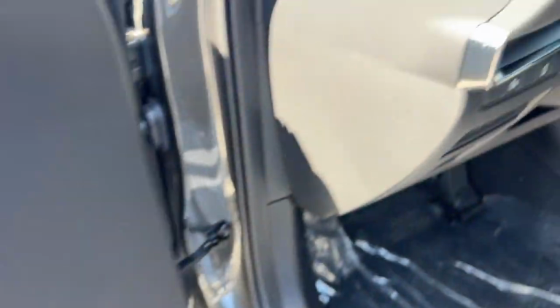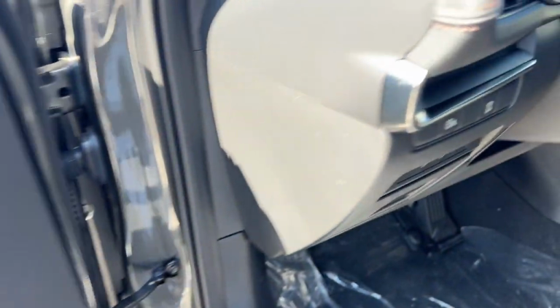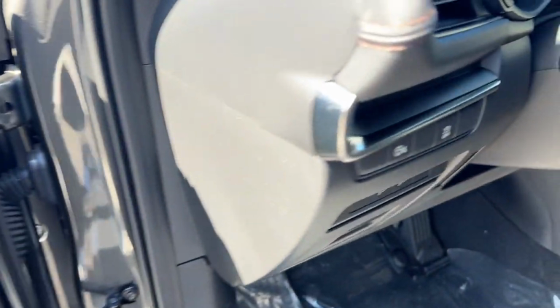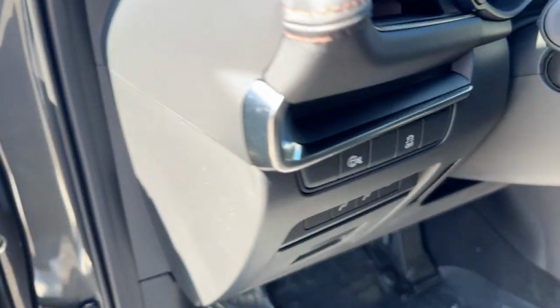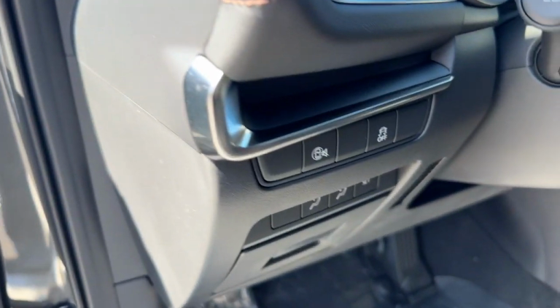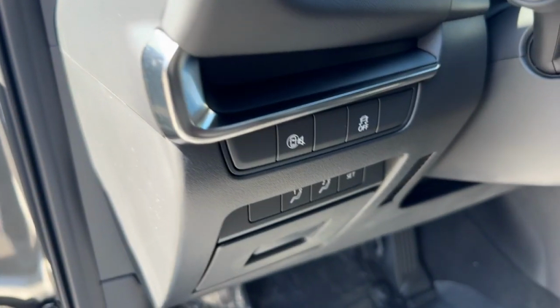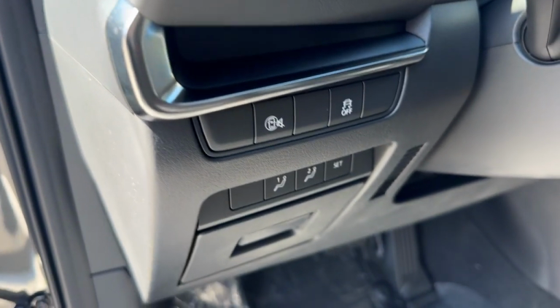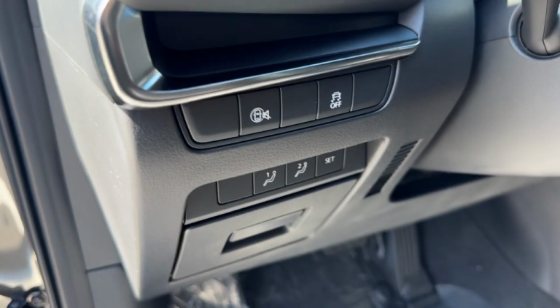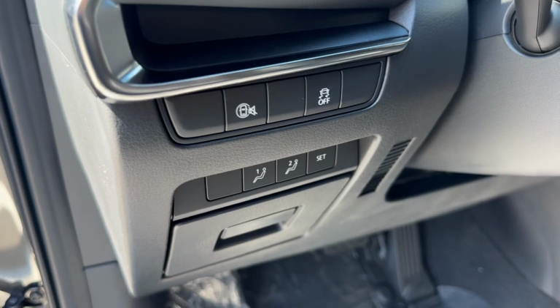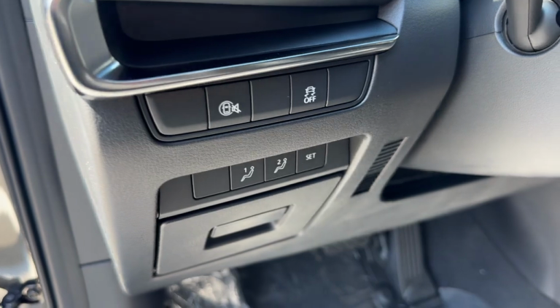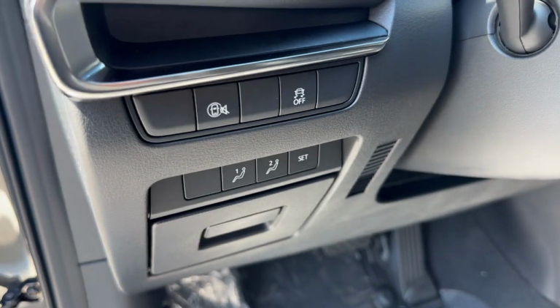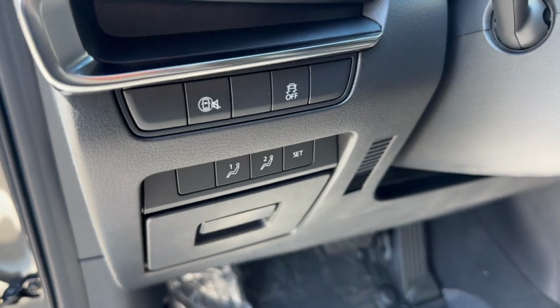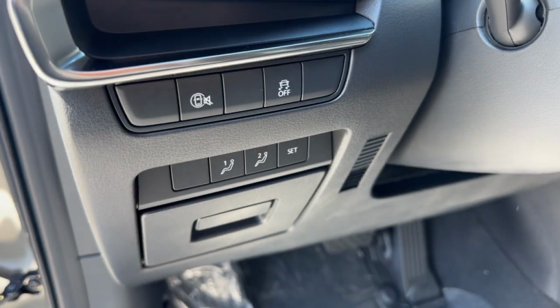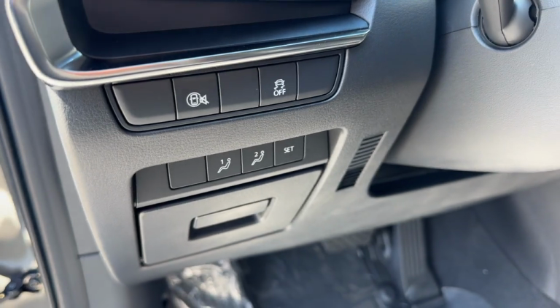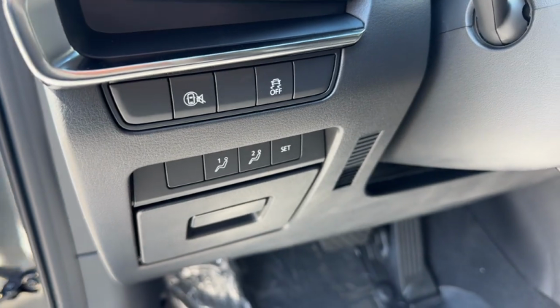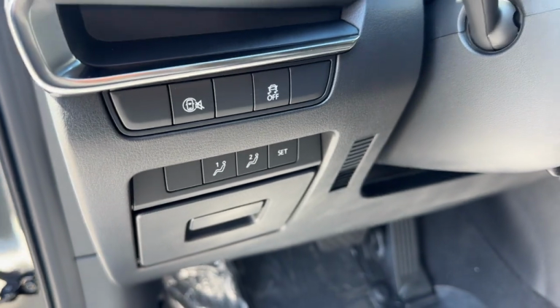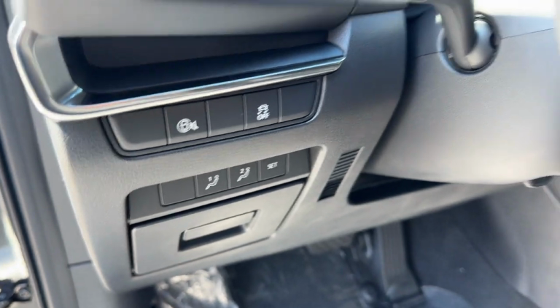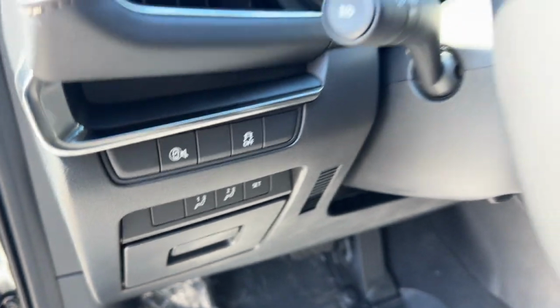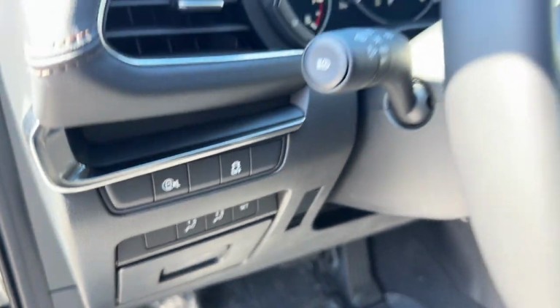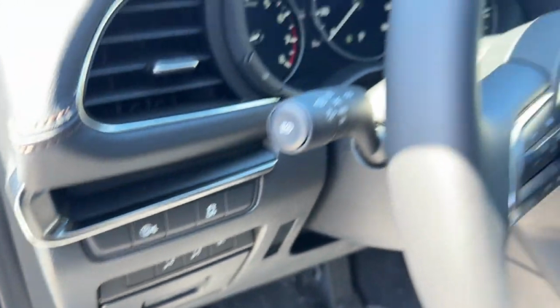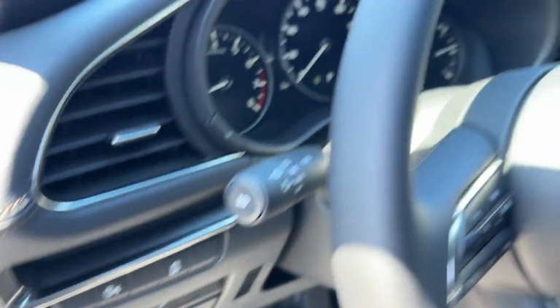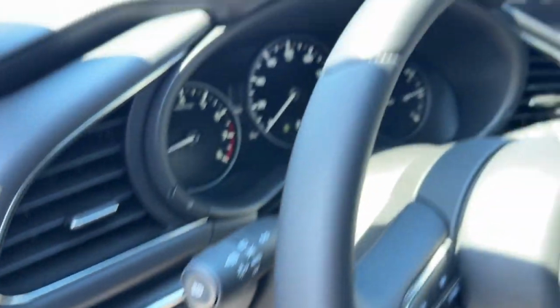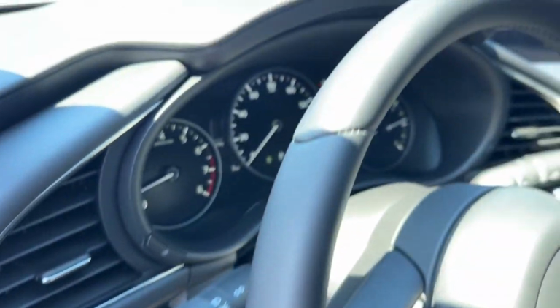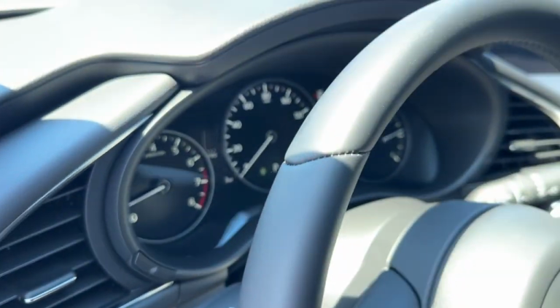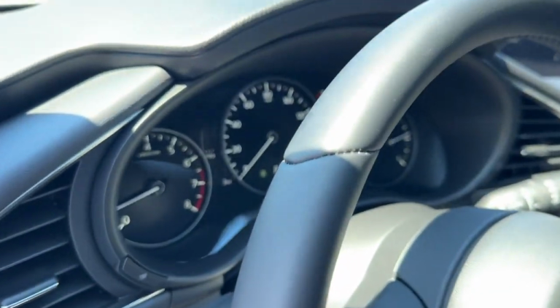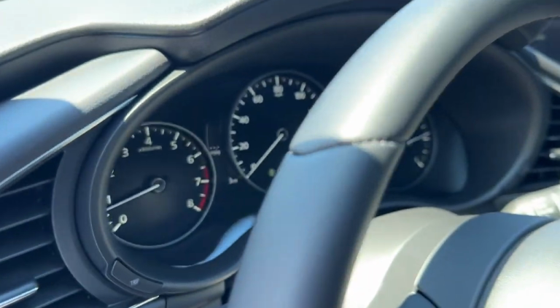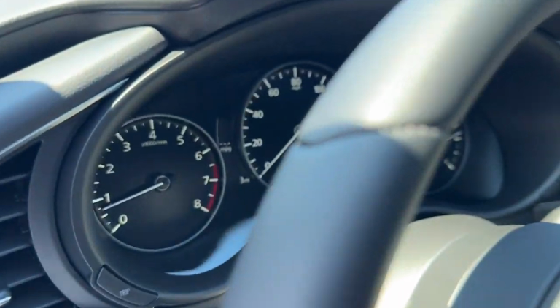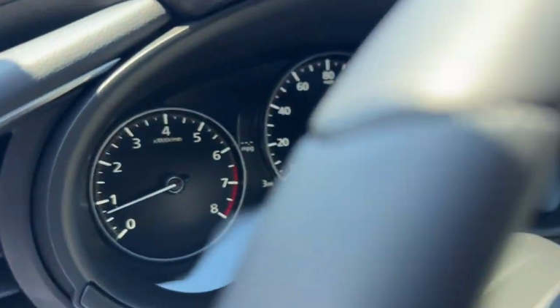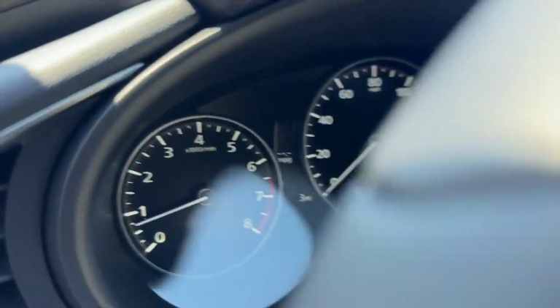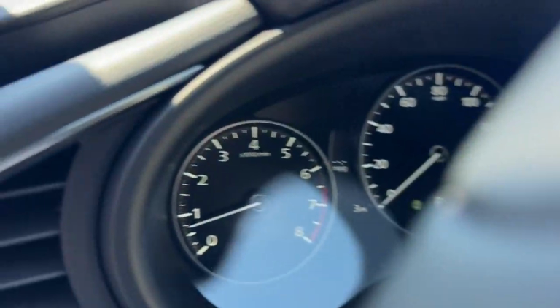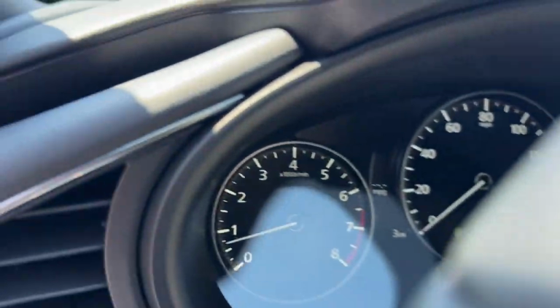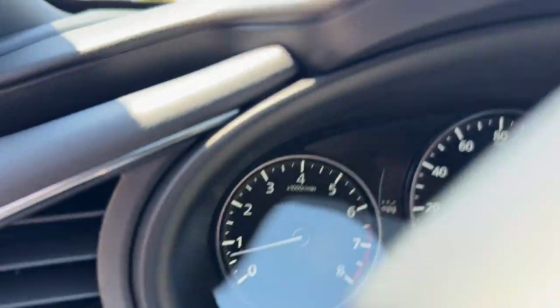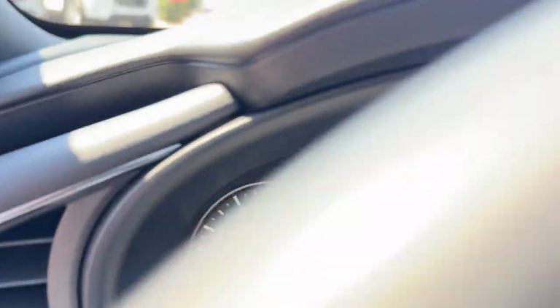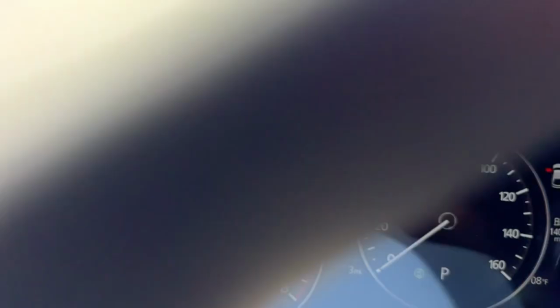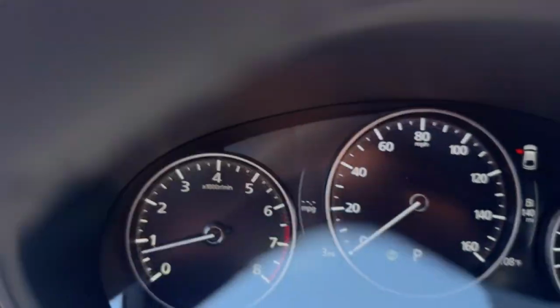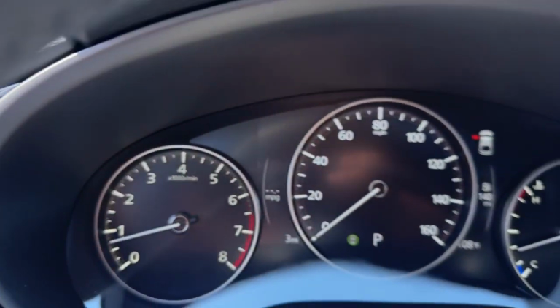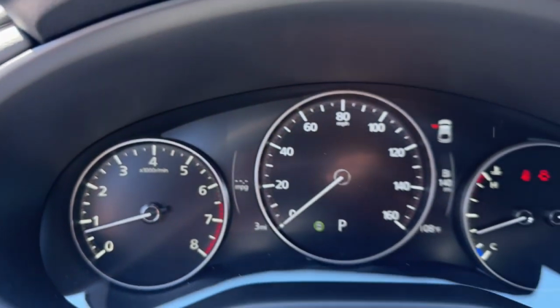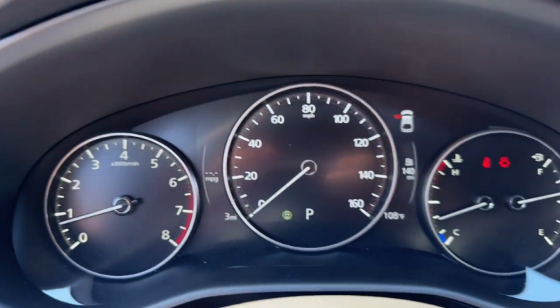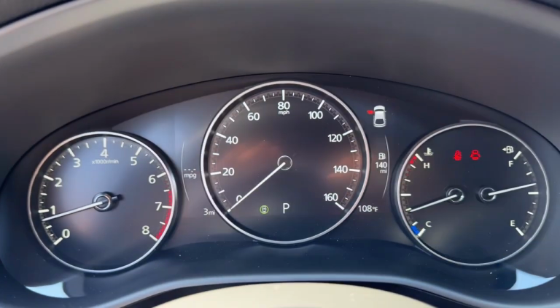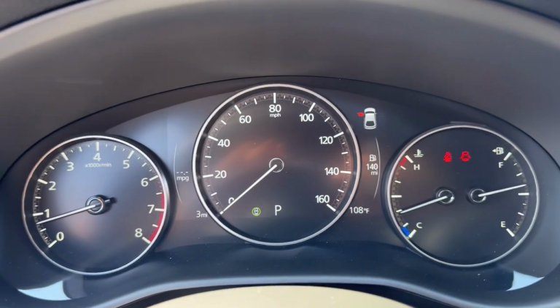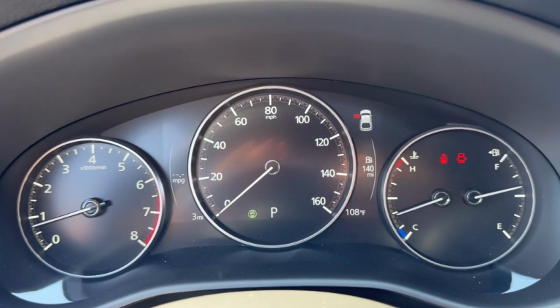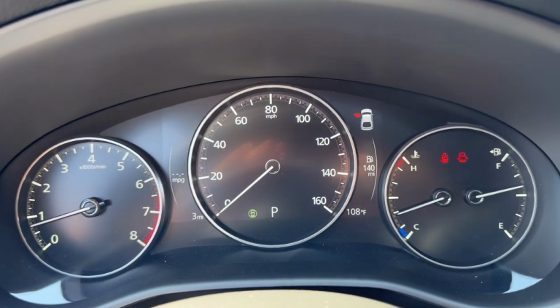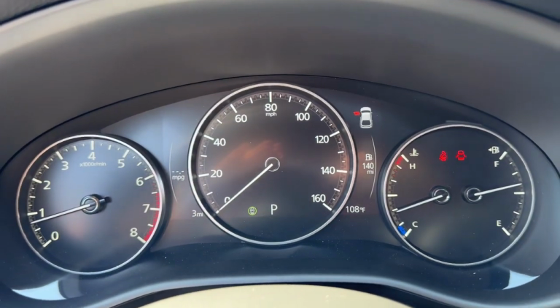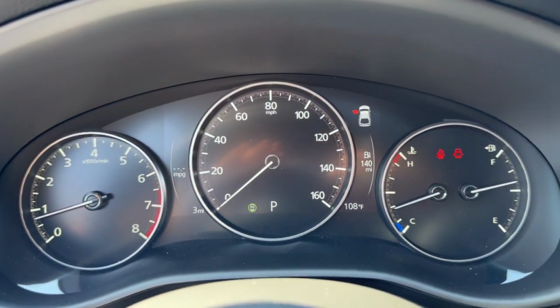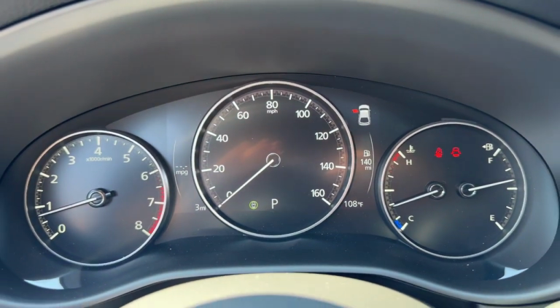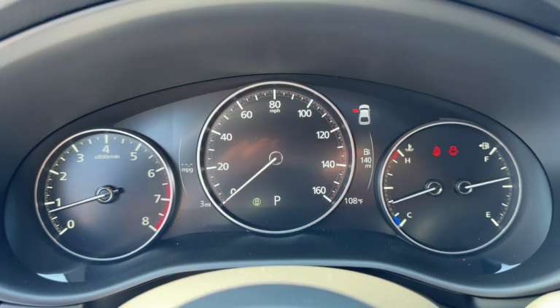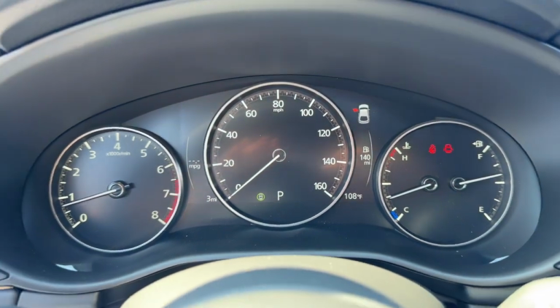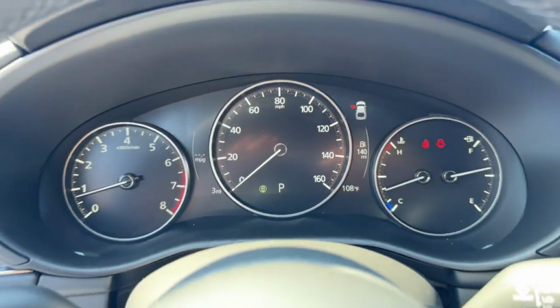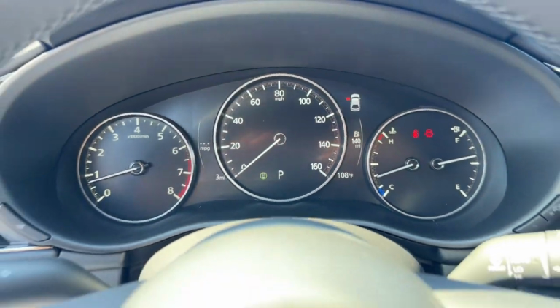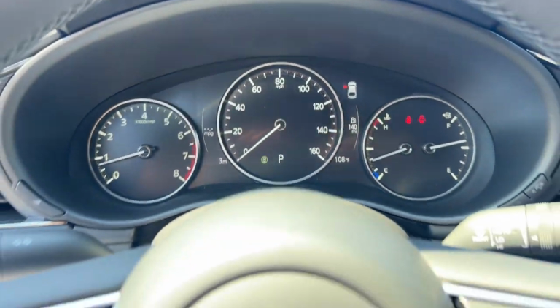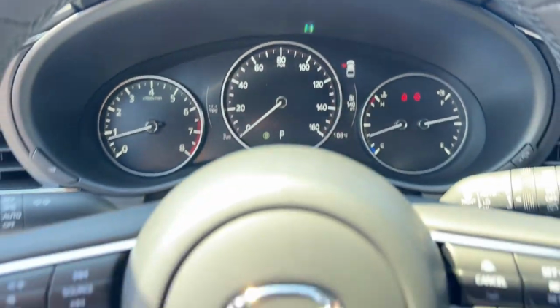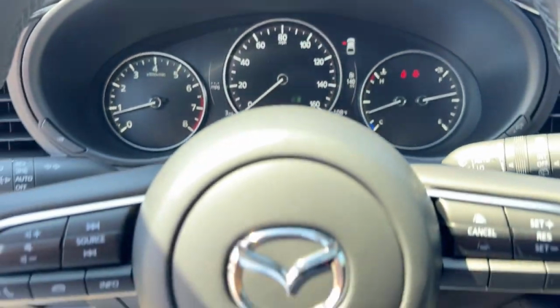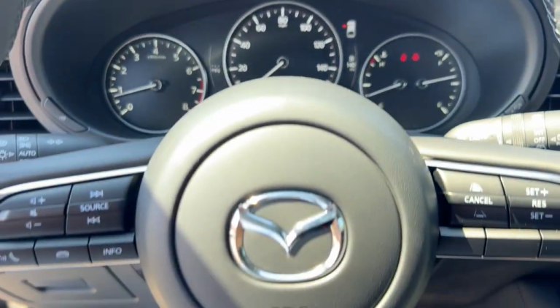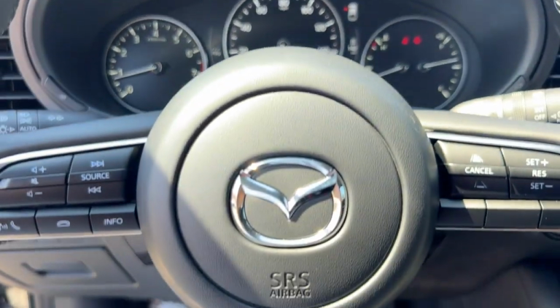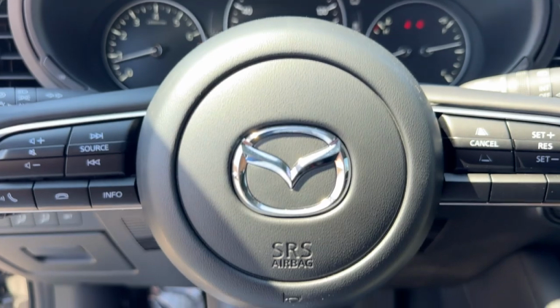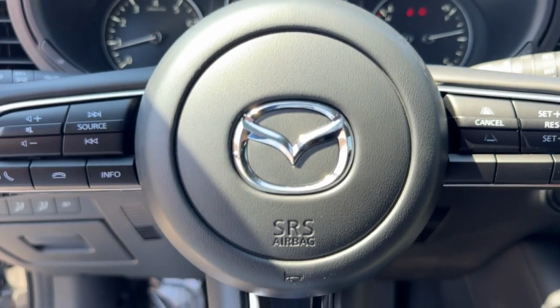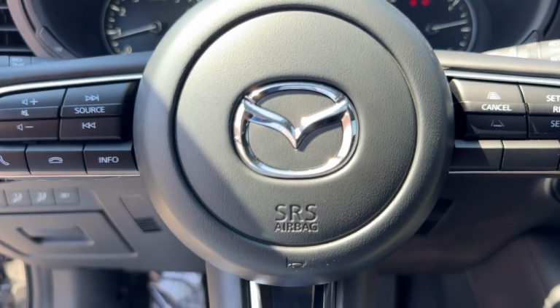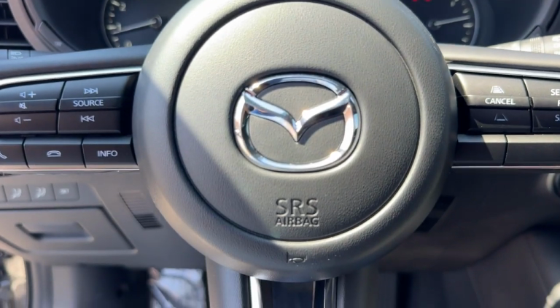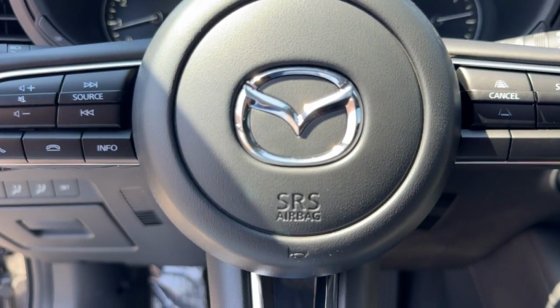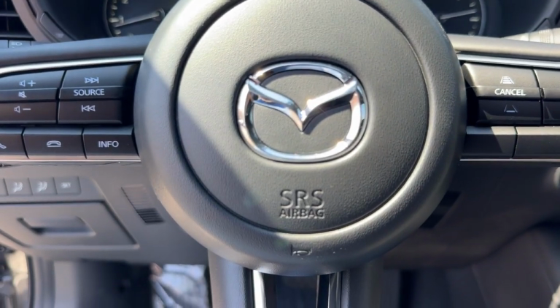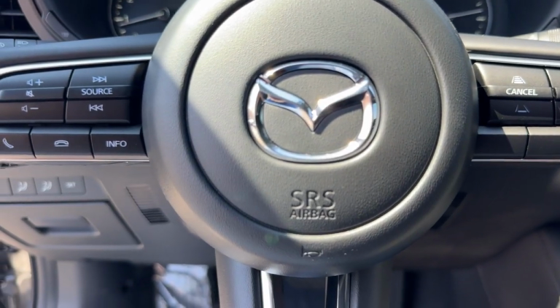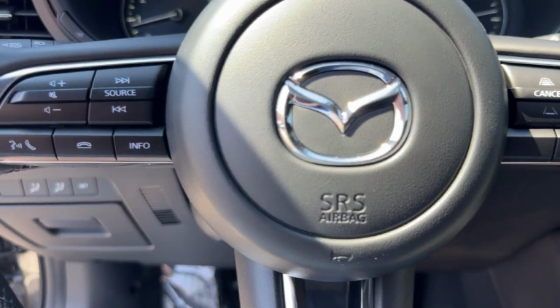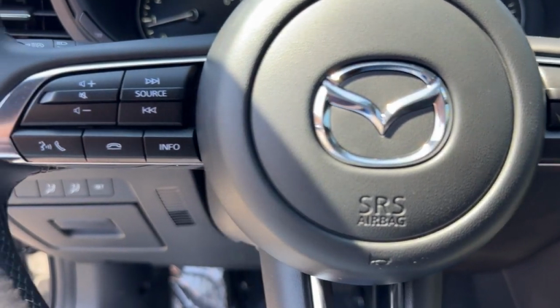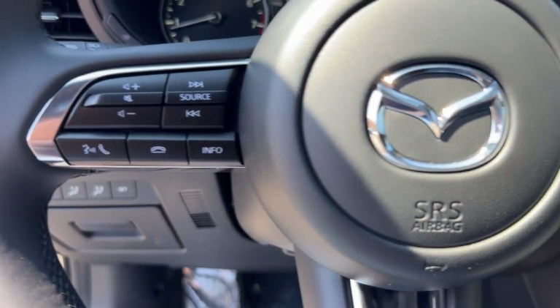Heated mirrors, dual-zone AC, blind spot monitor, leather steering wheel — versatile yet refined.